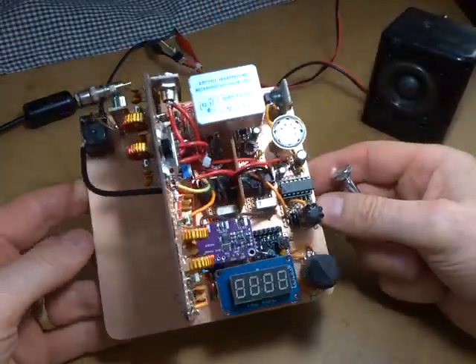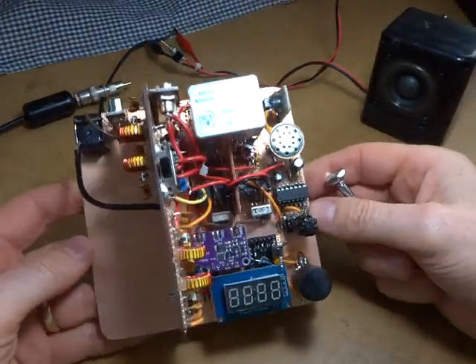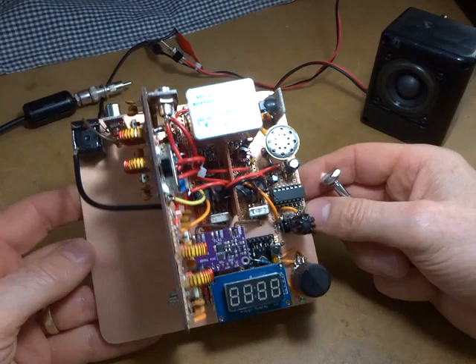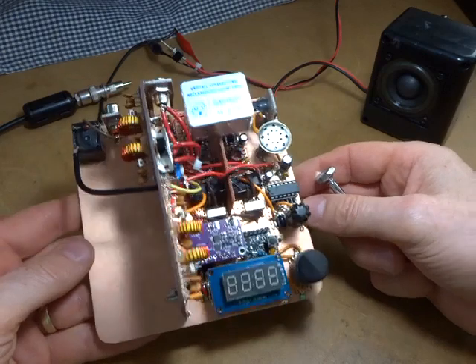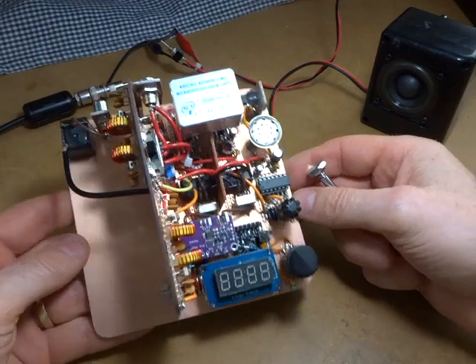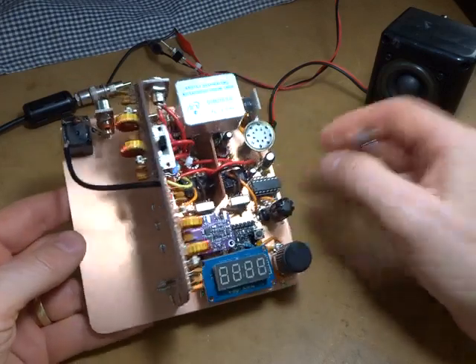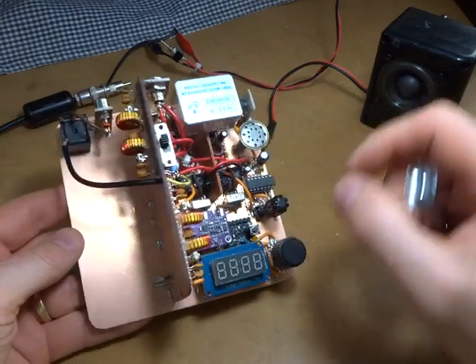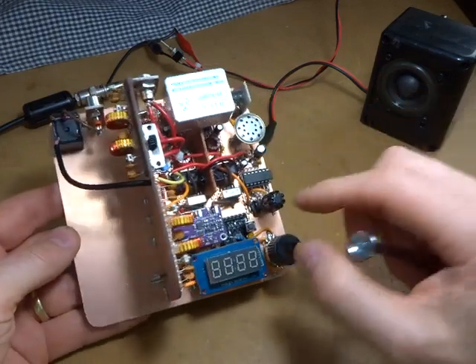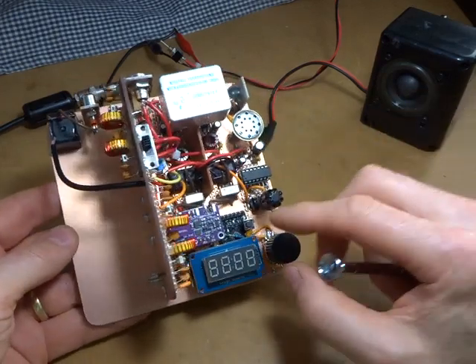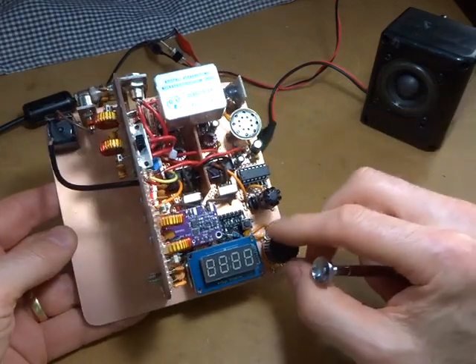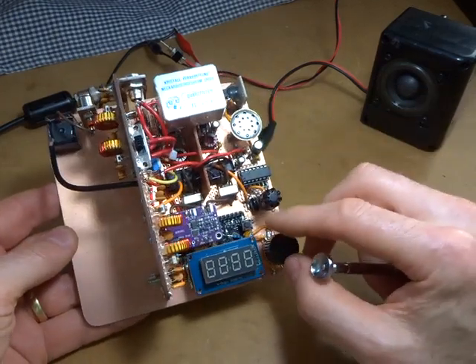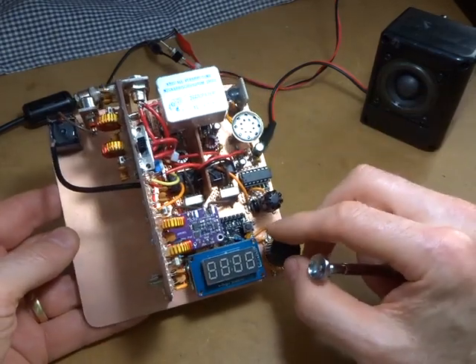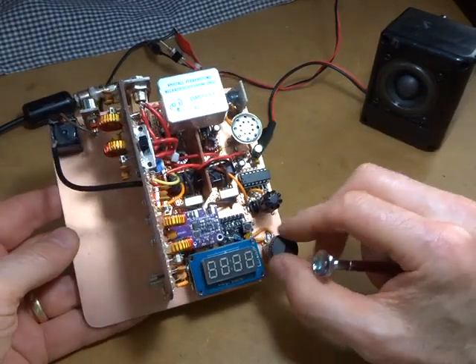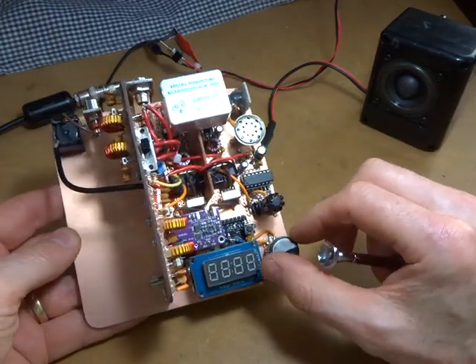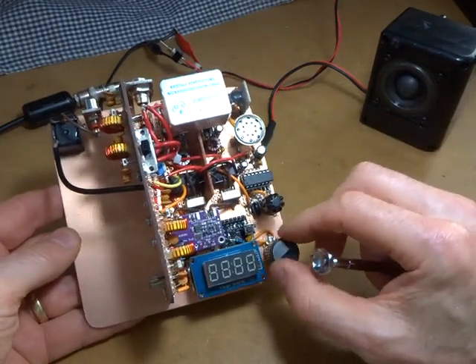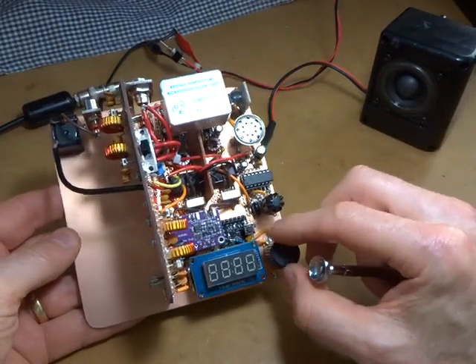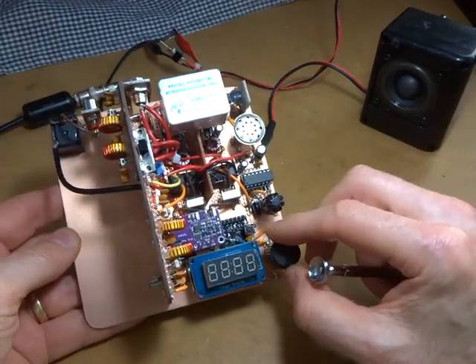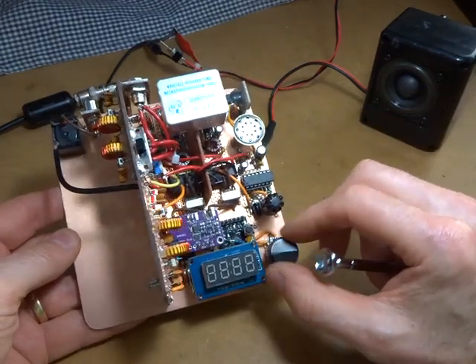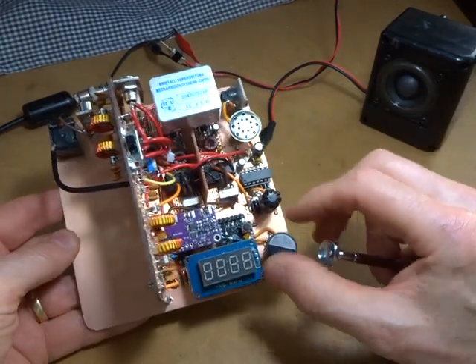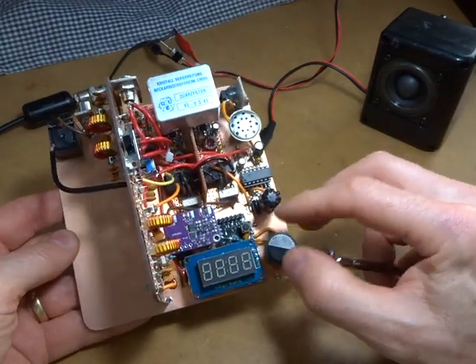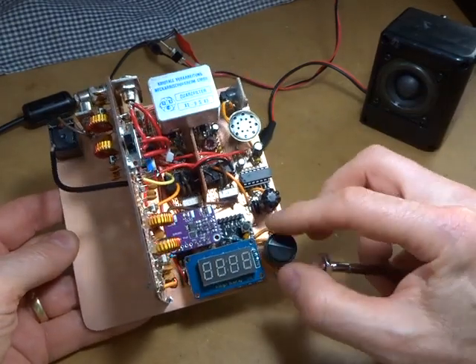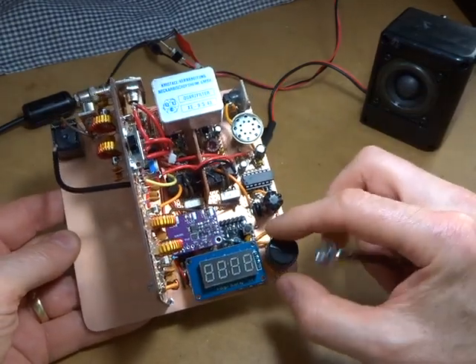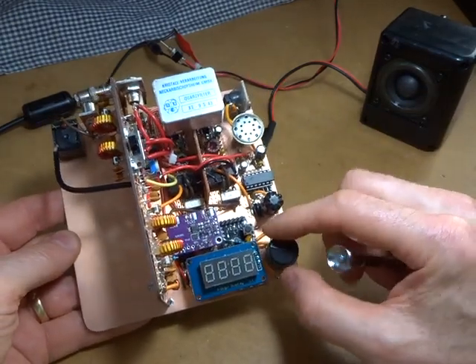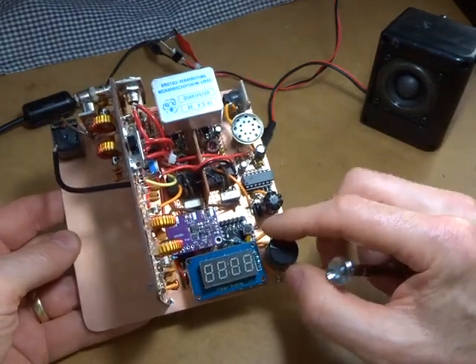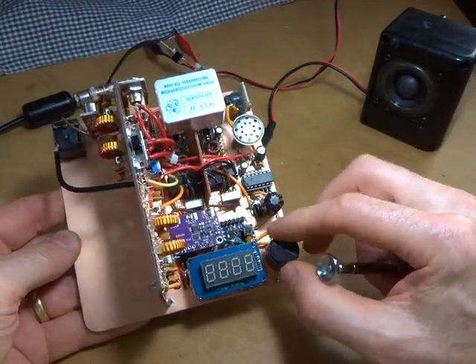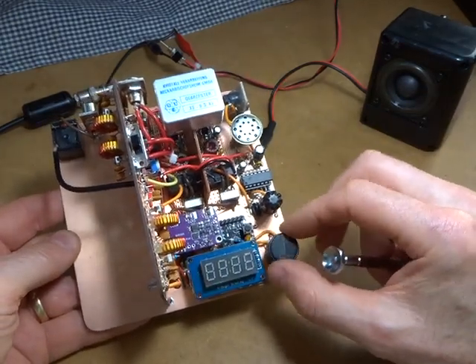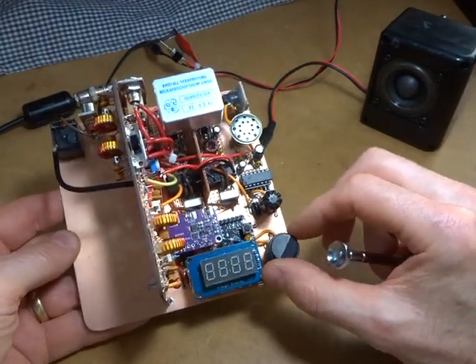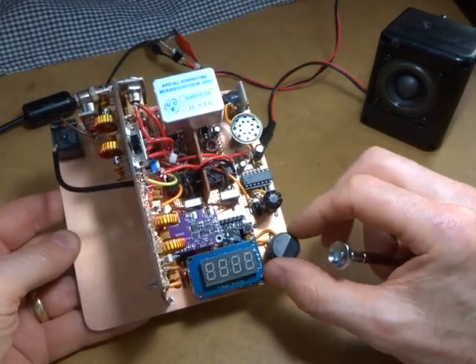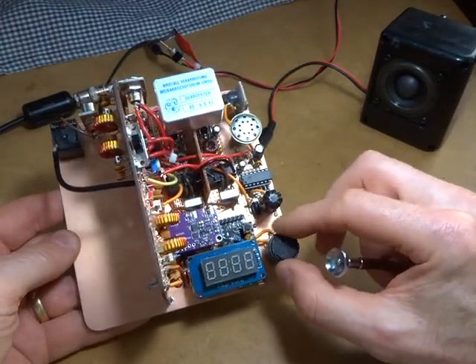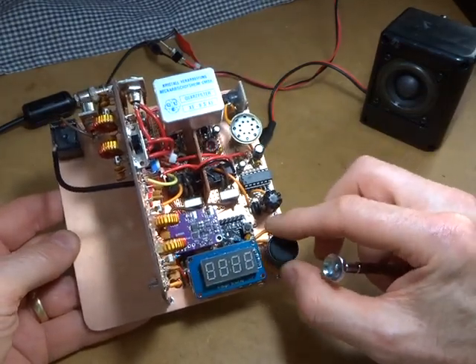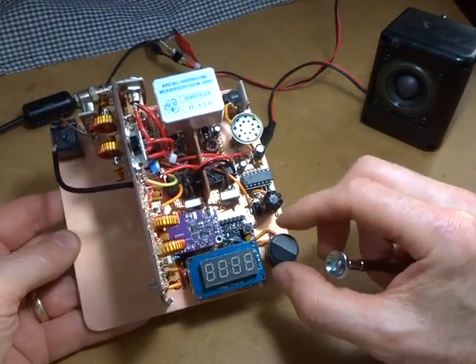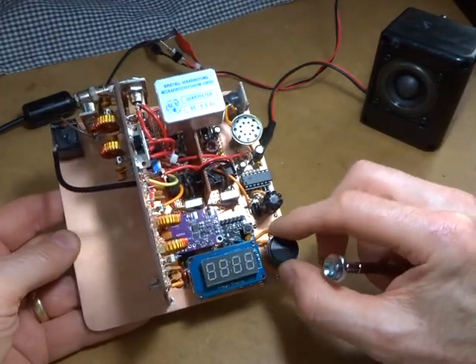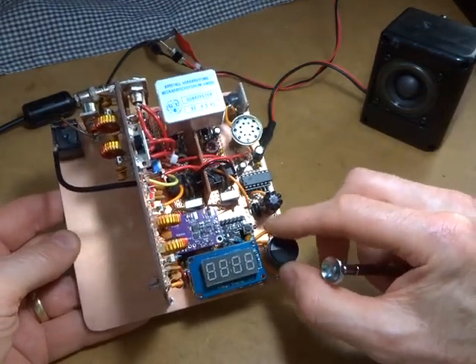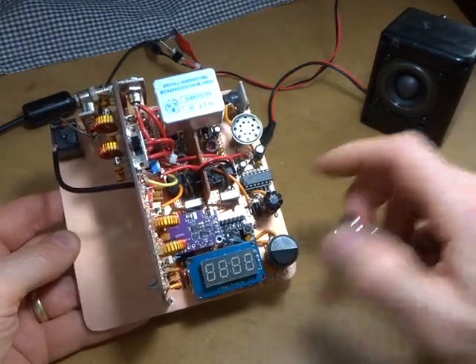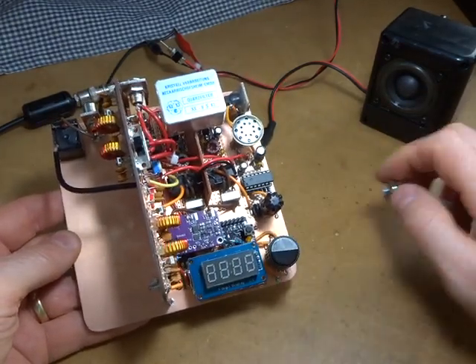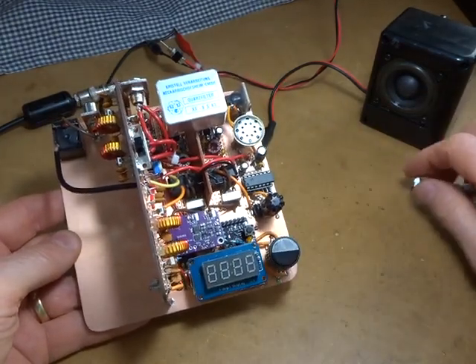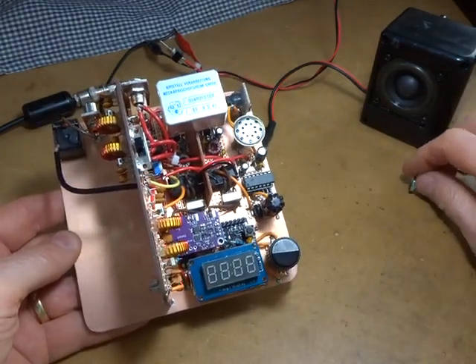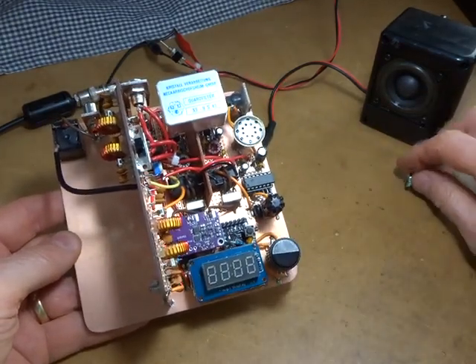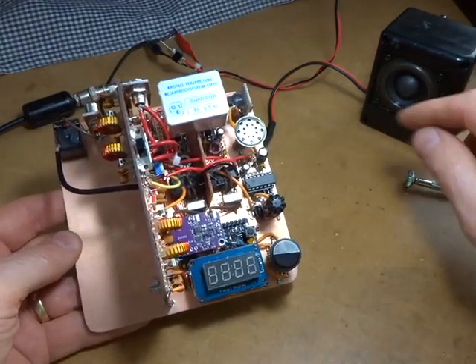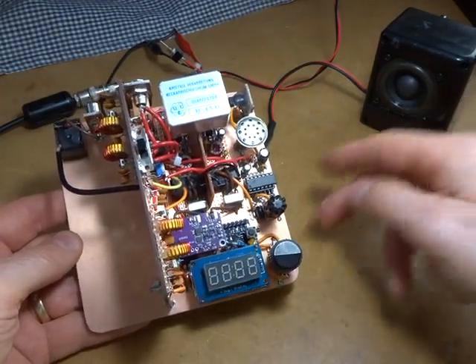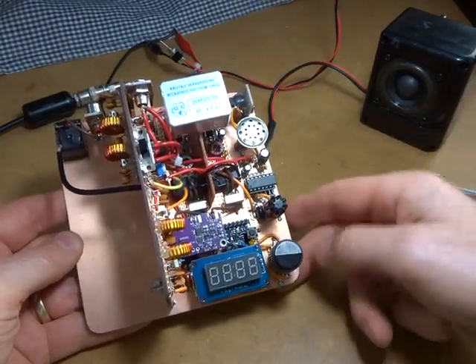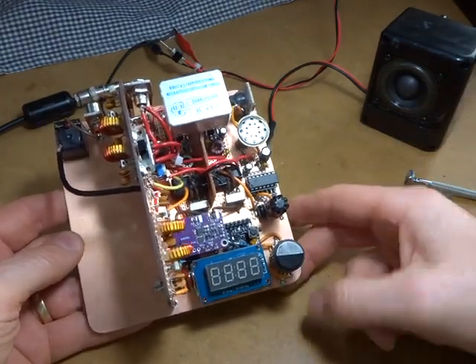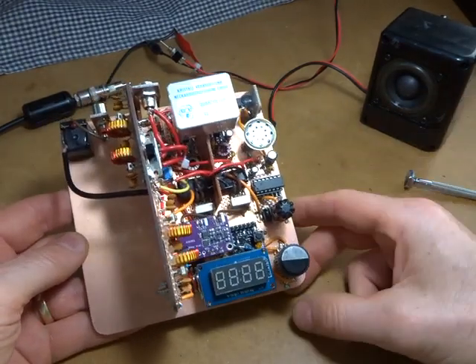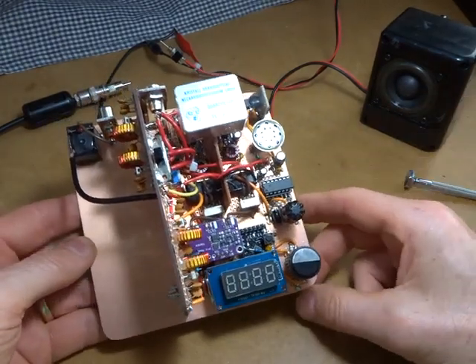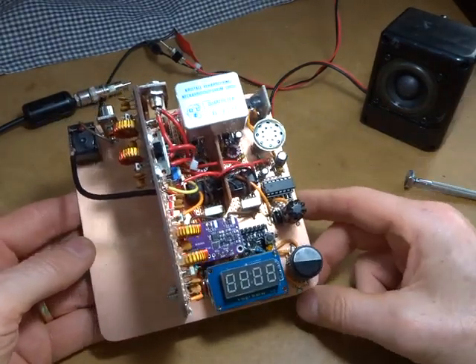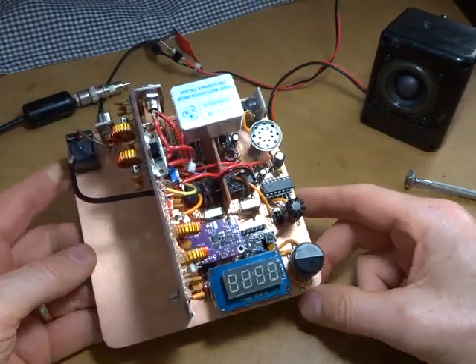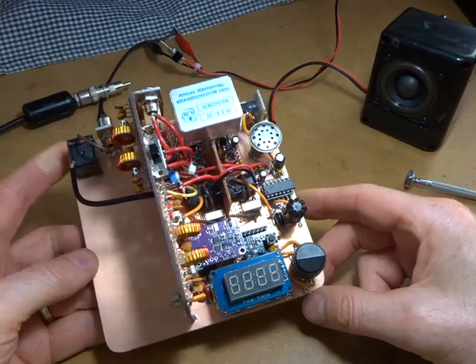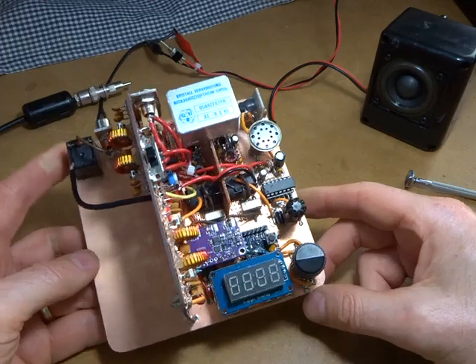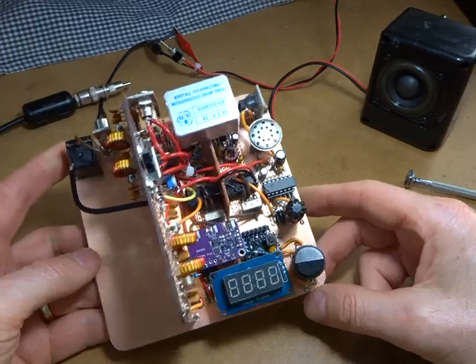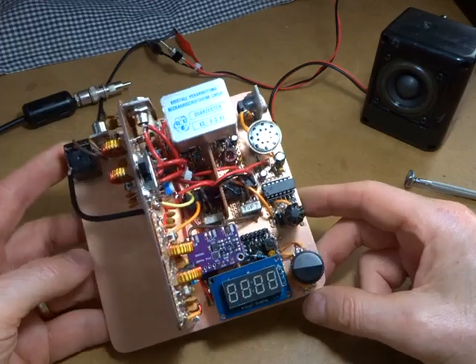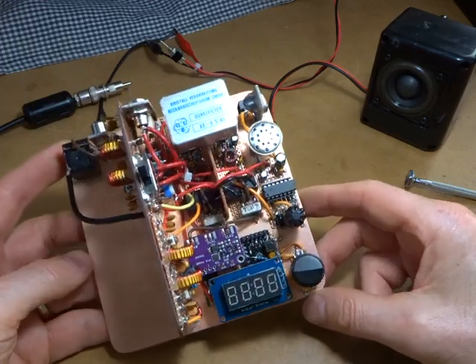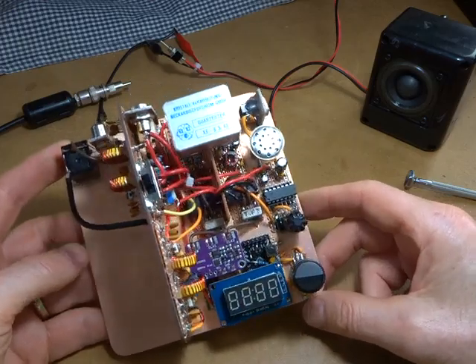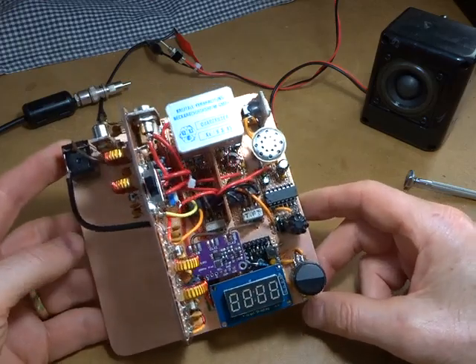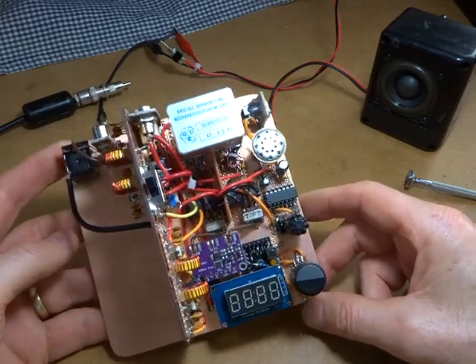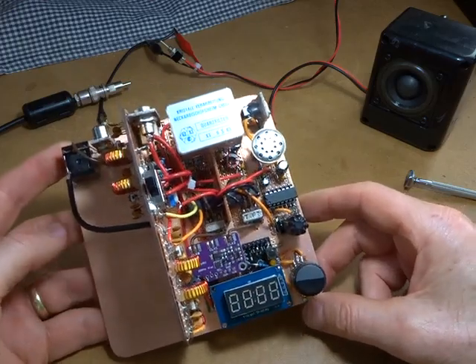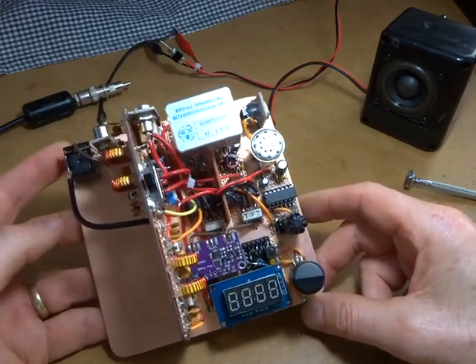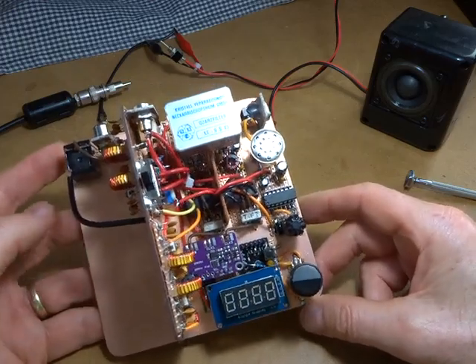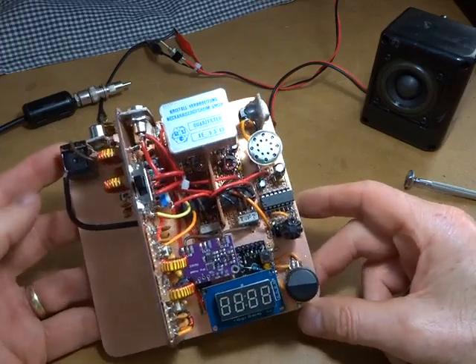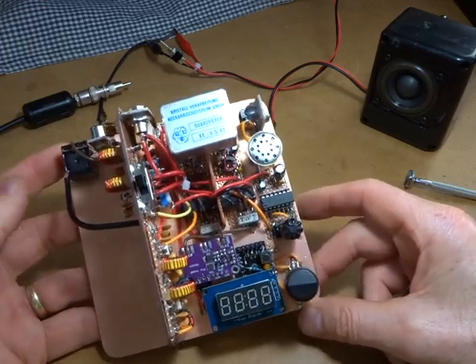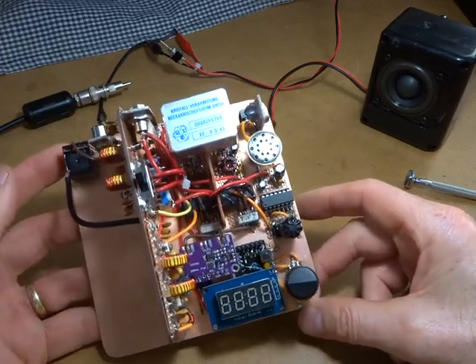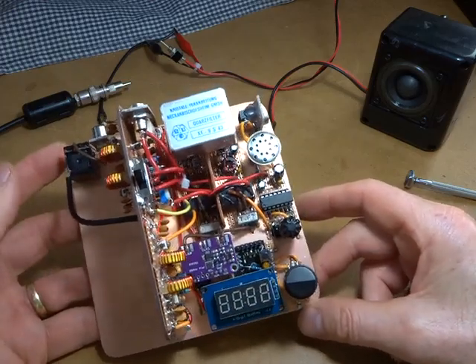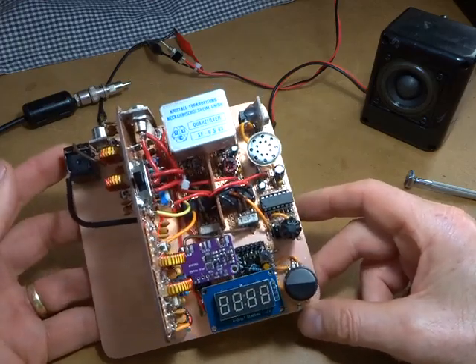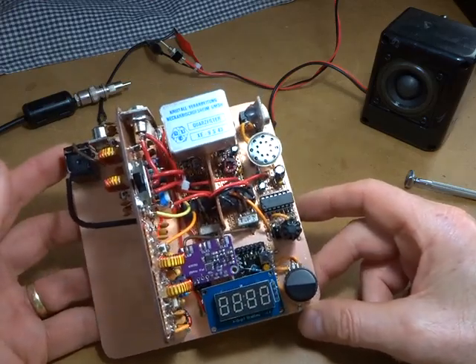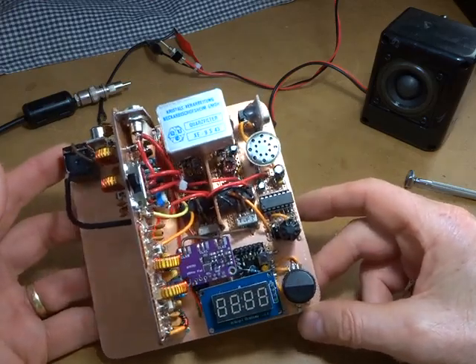No rotary encoder noise, which is great — that's nice and quiet. So that's the receiver done.